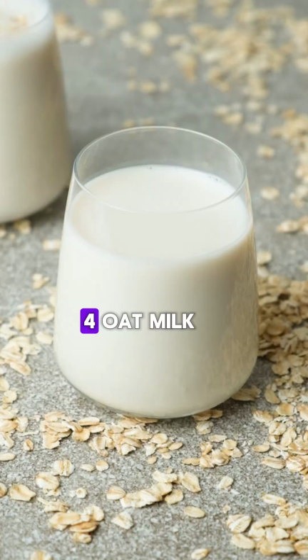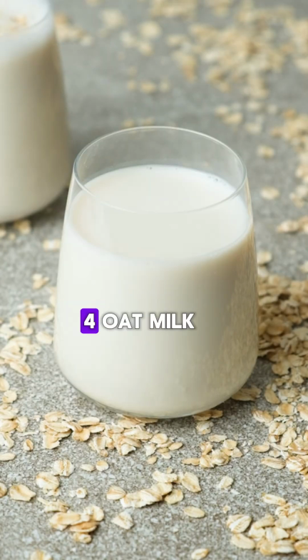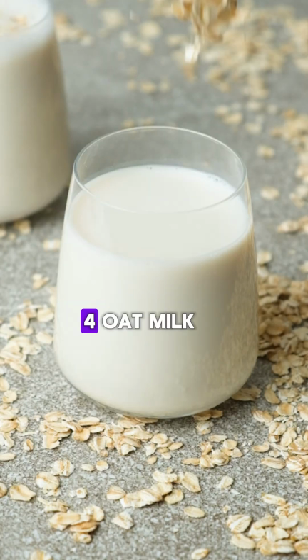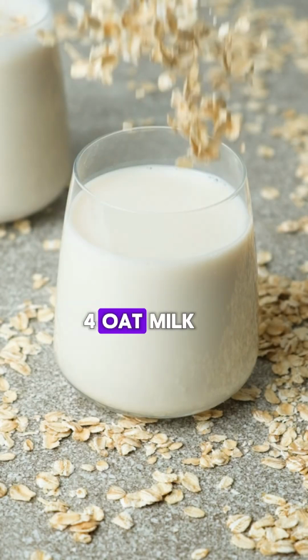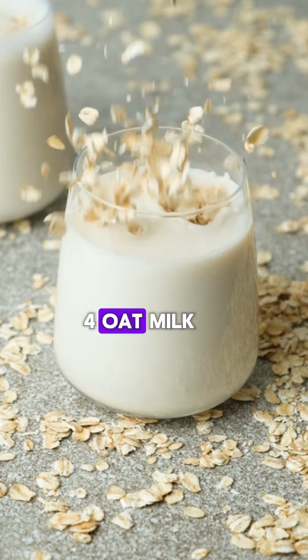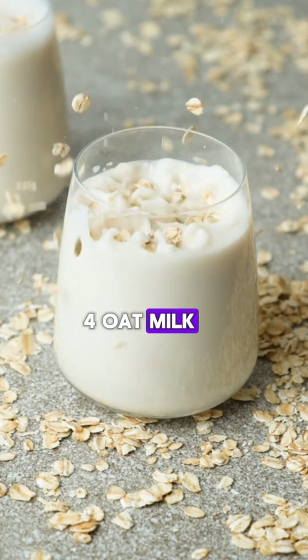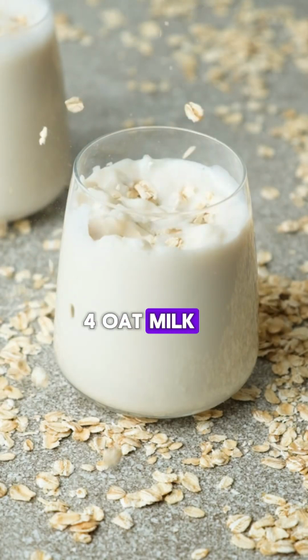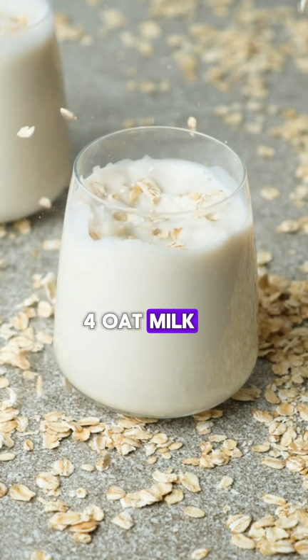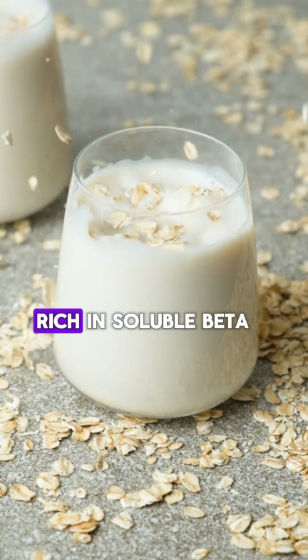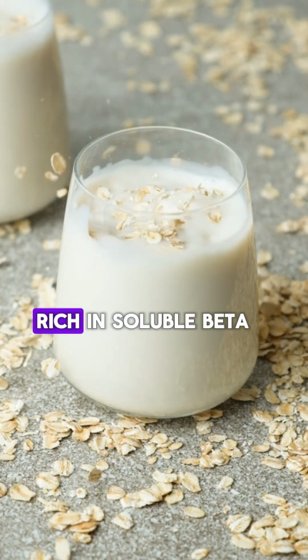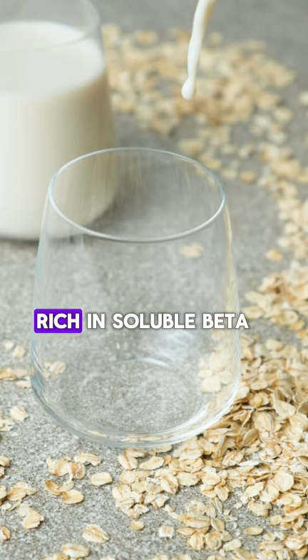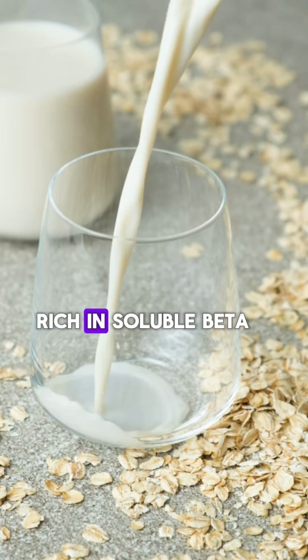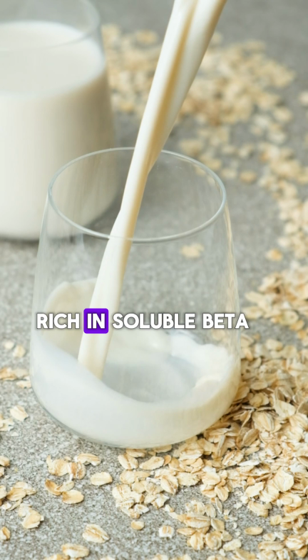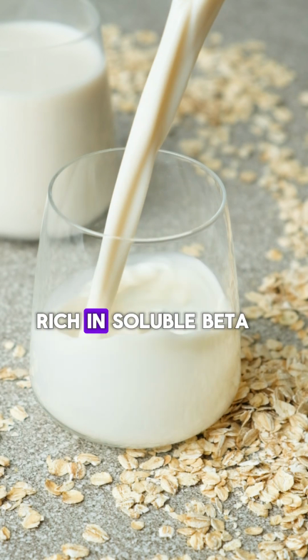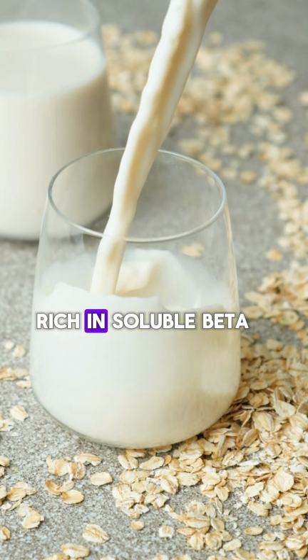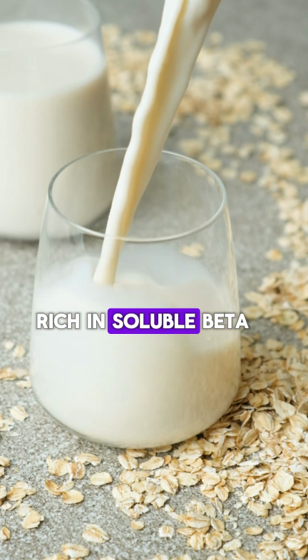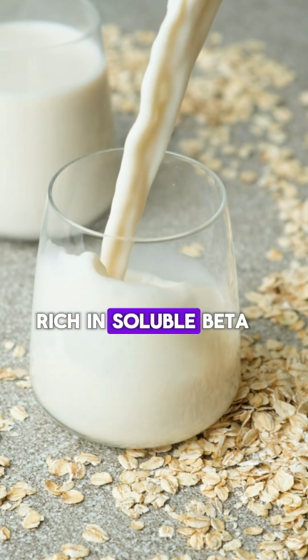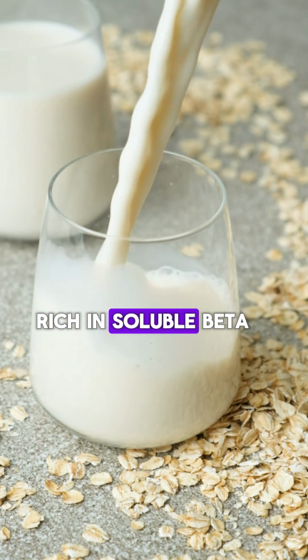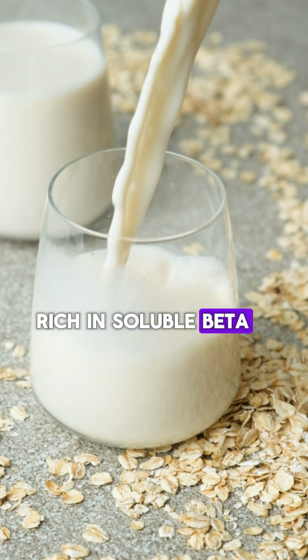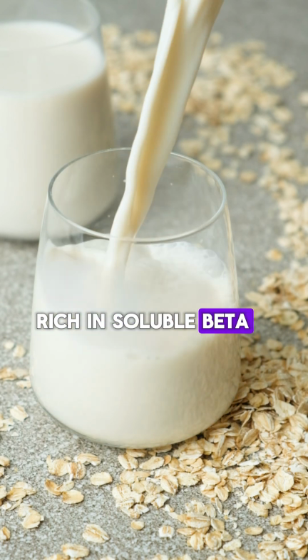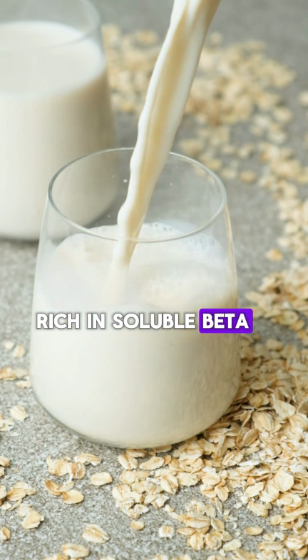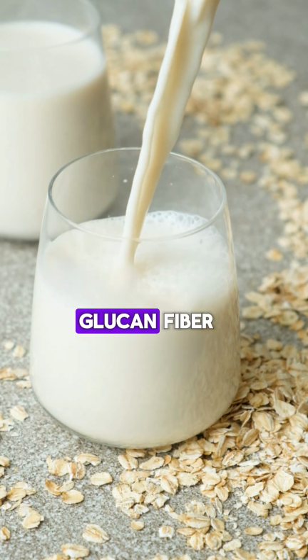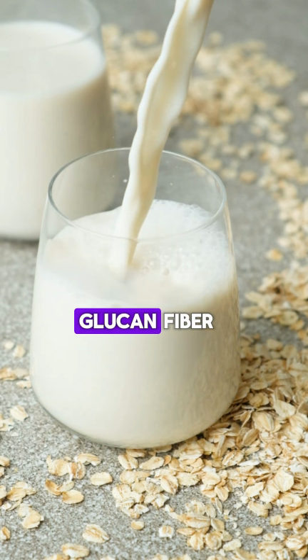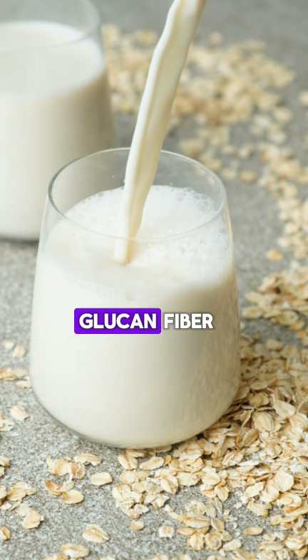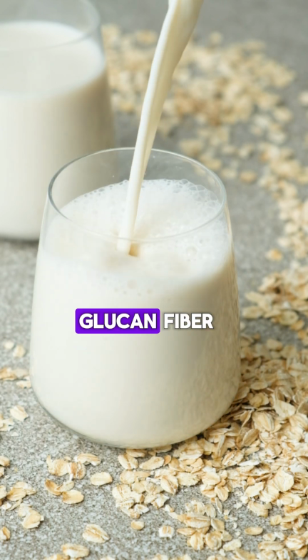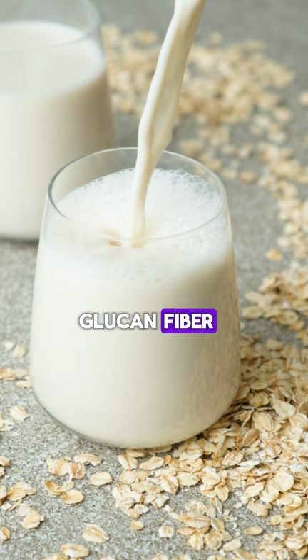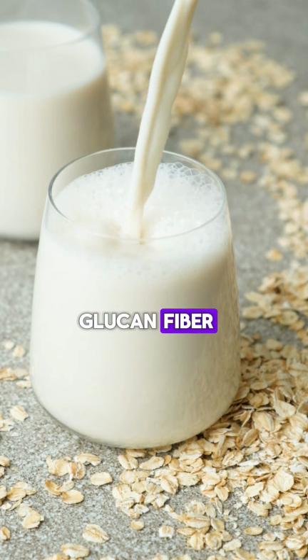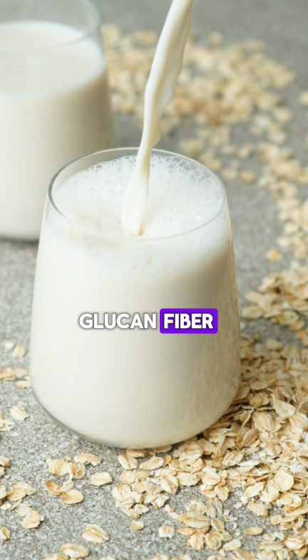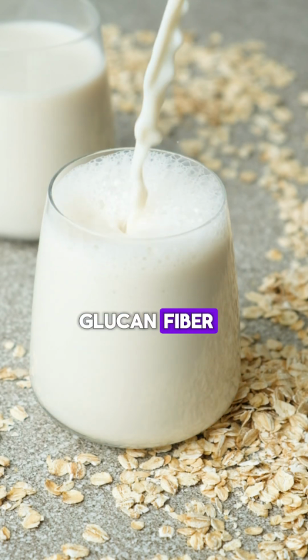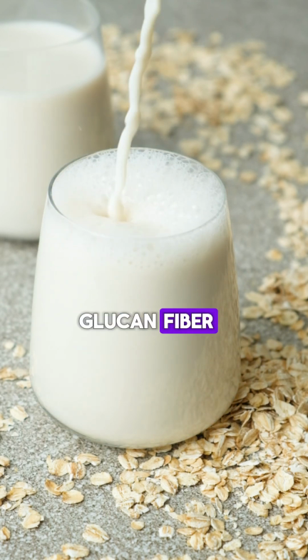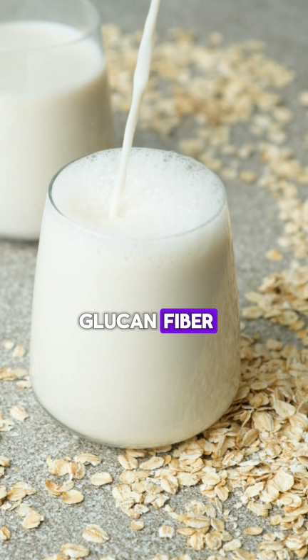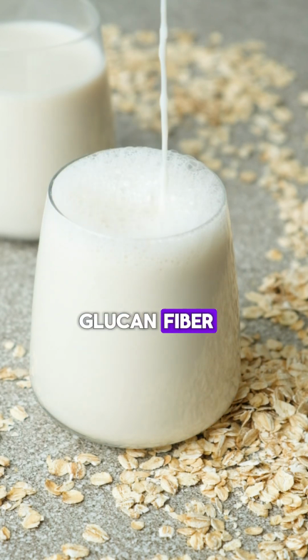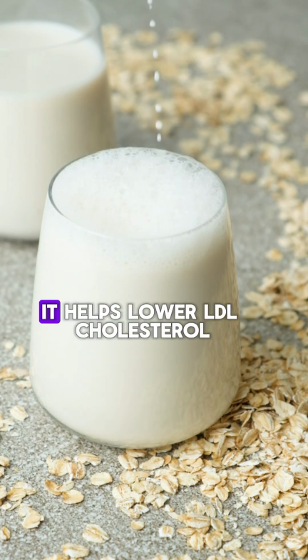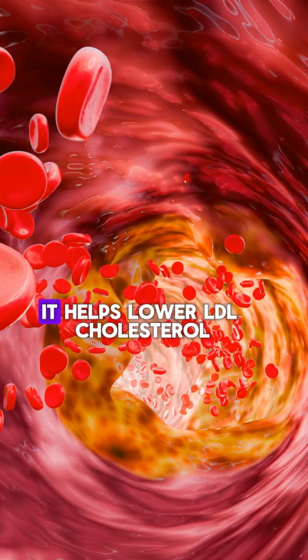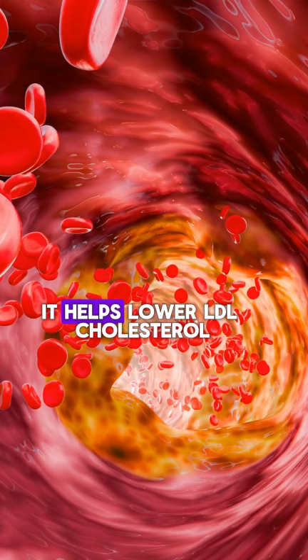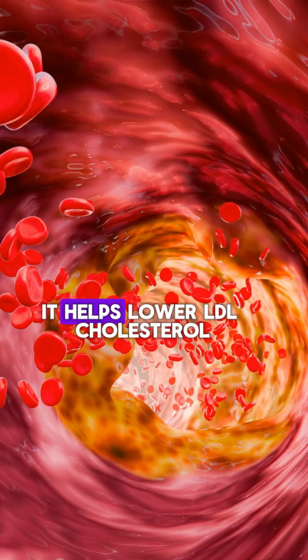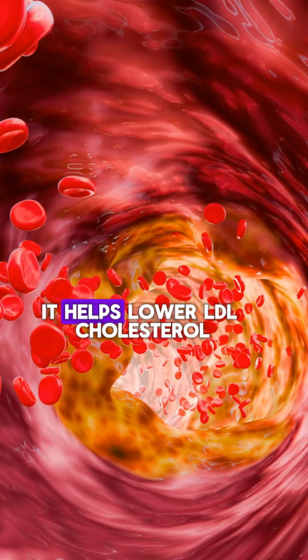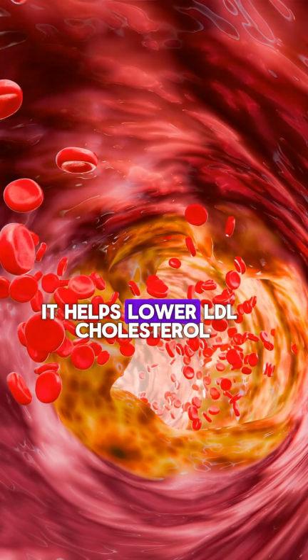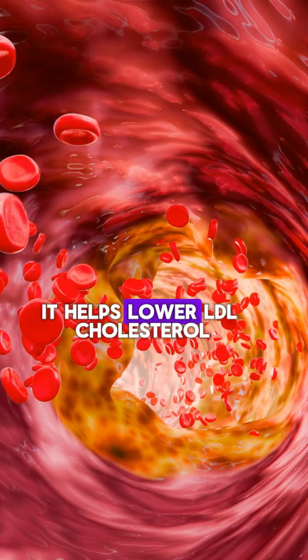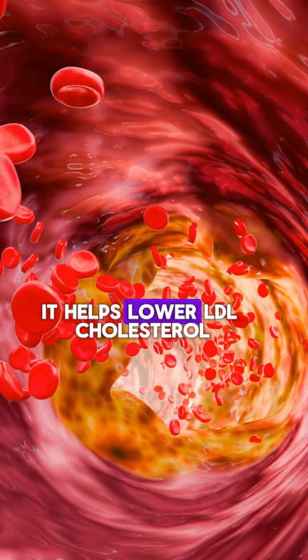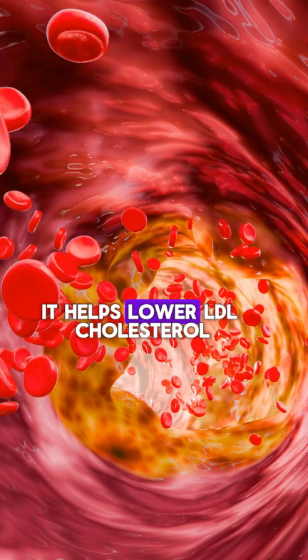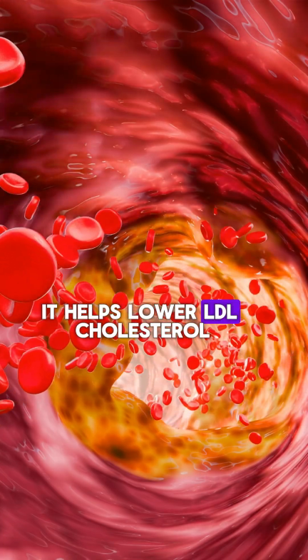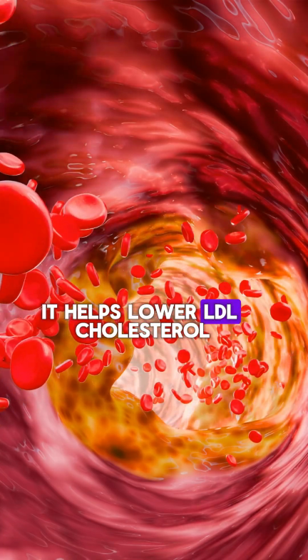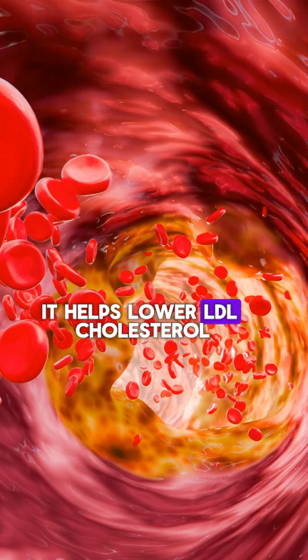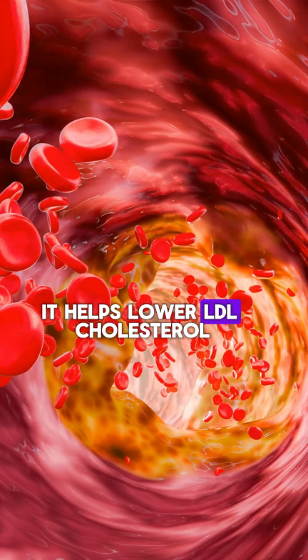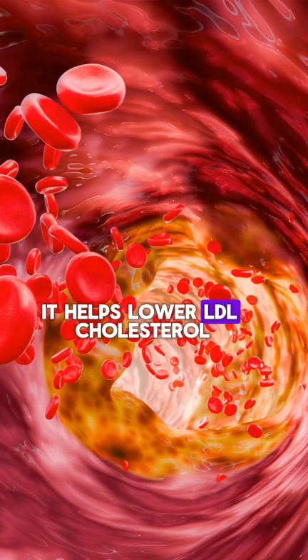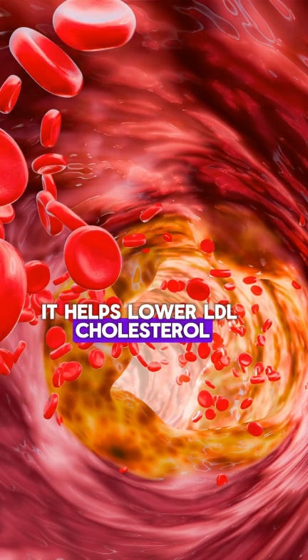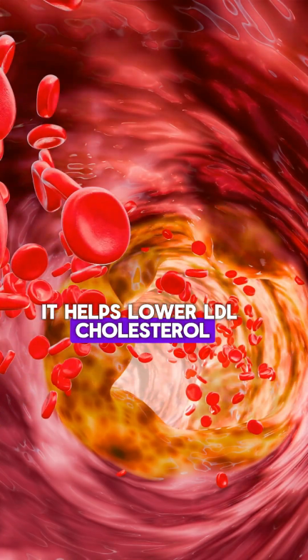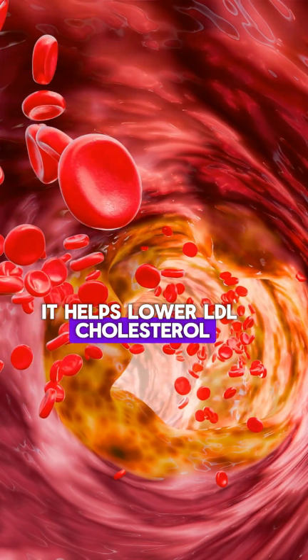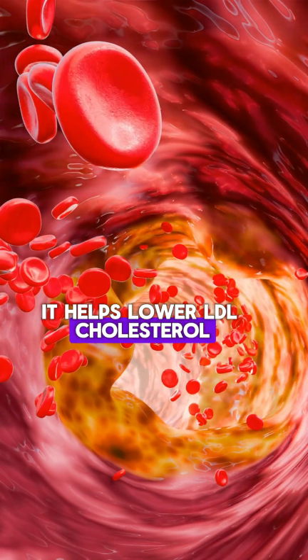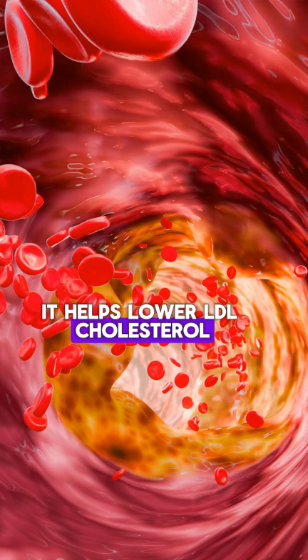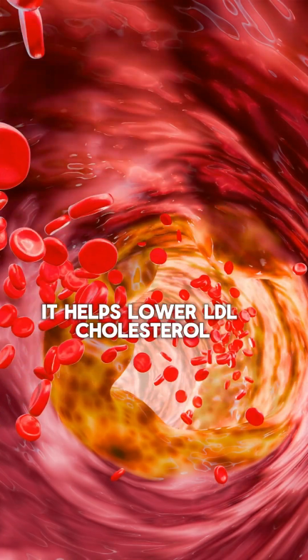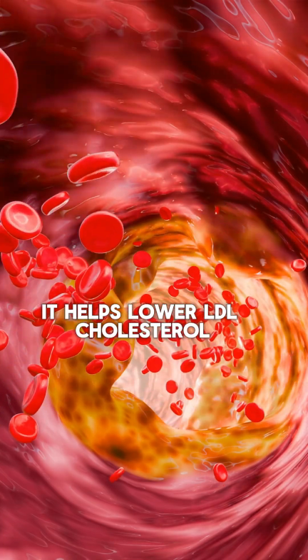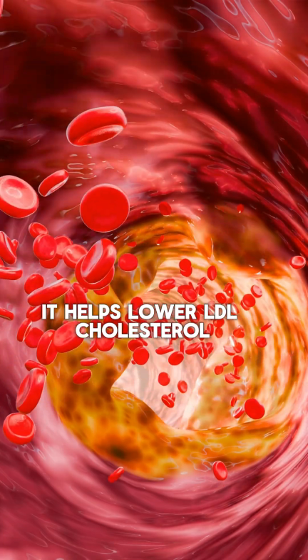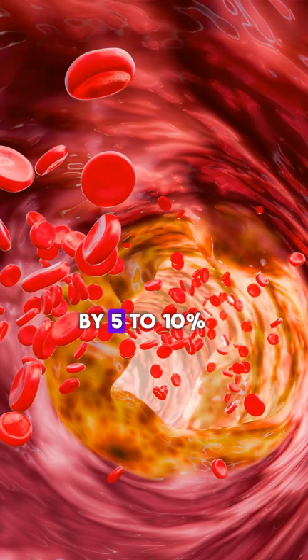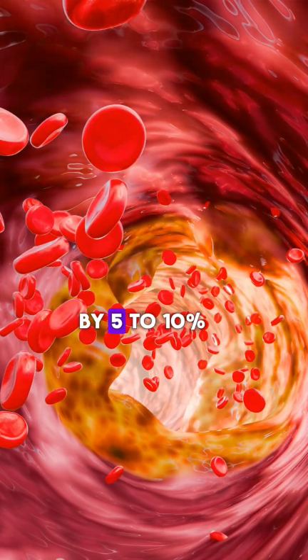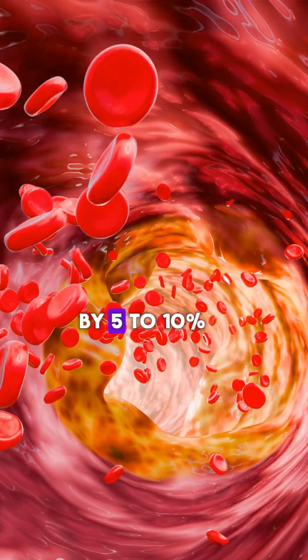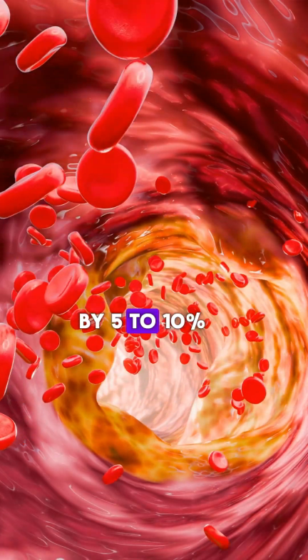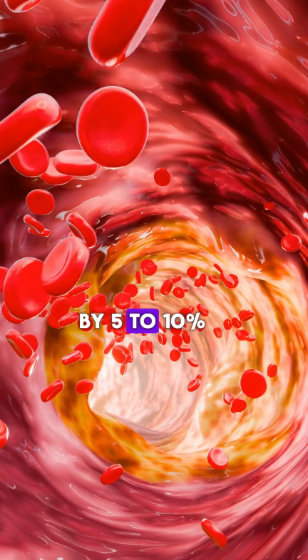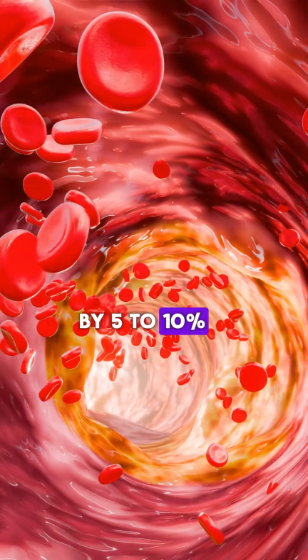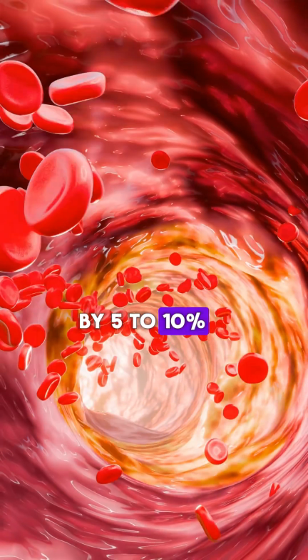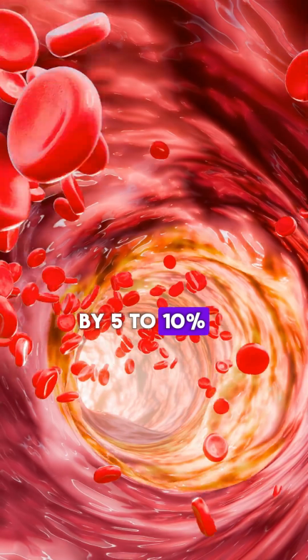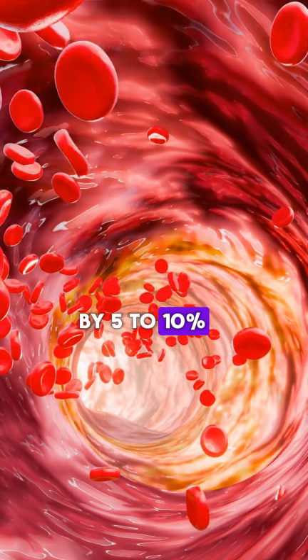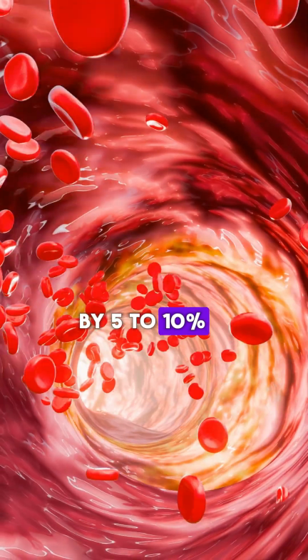Four: oat milk. Rich in soluble beta-glucan fiber, it helps lower LDL cholesterol by 5 to 10 percent.